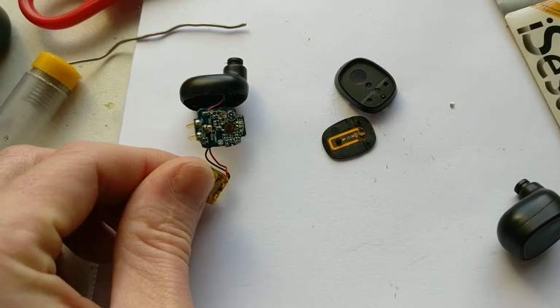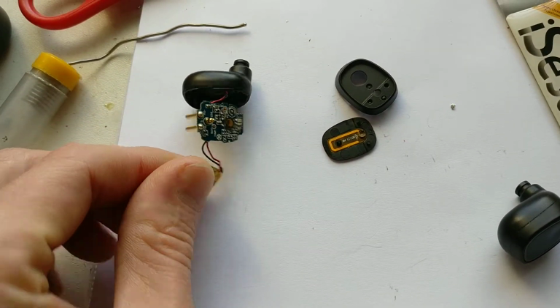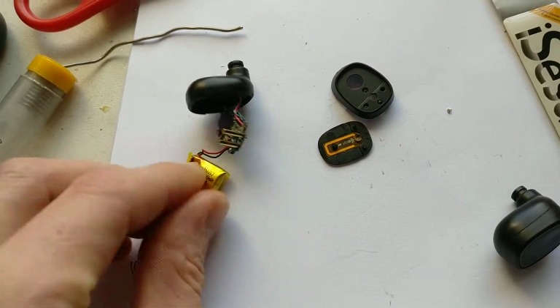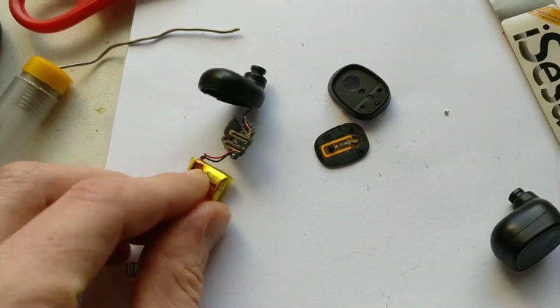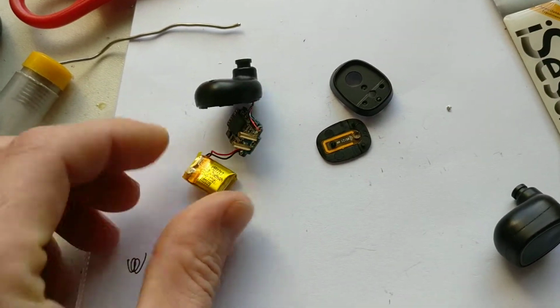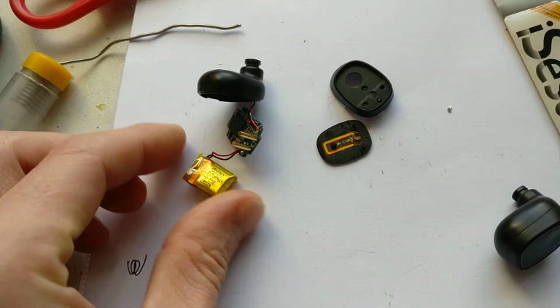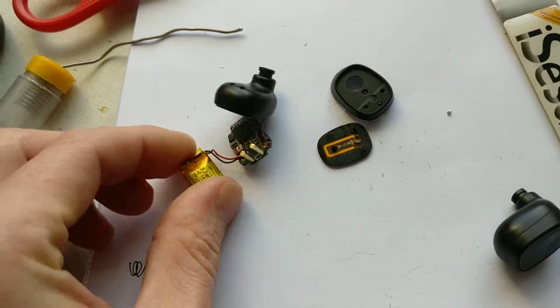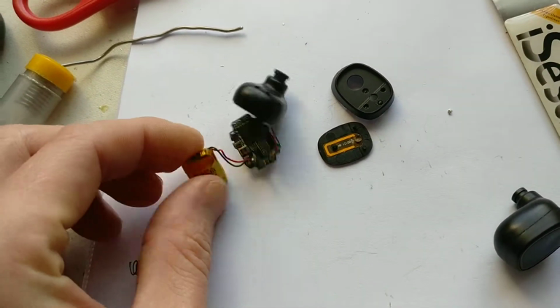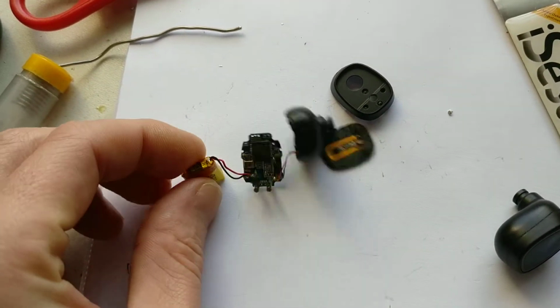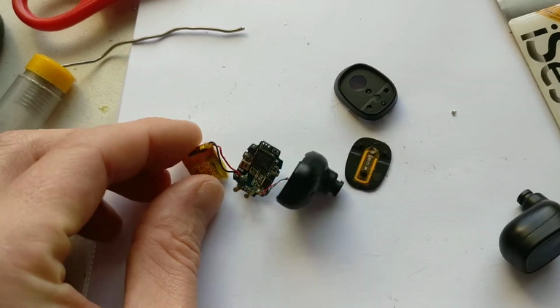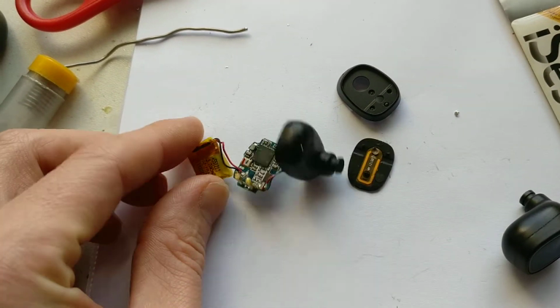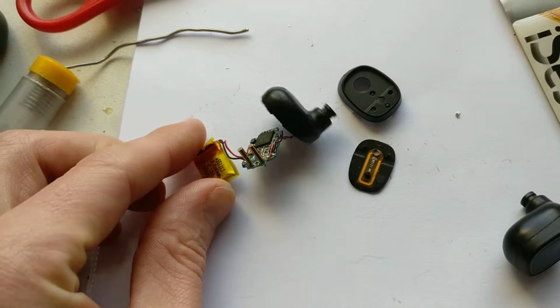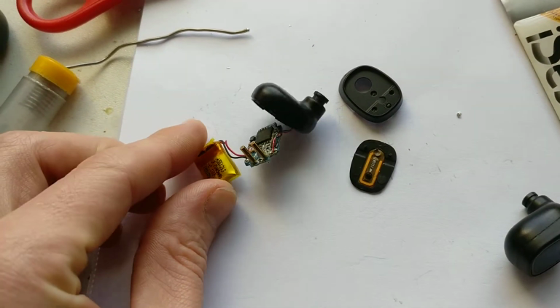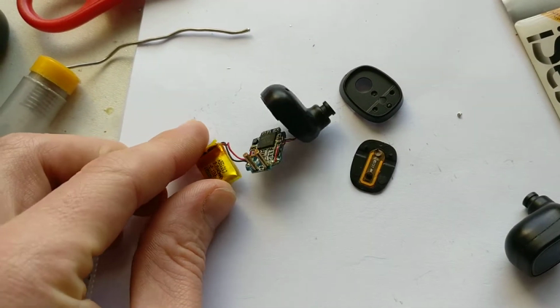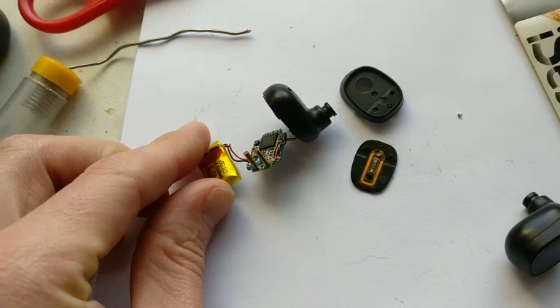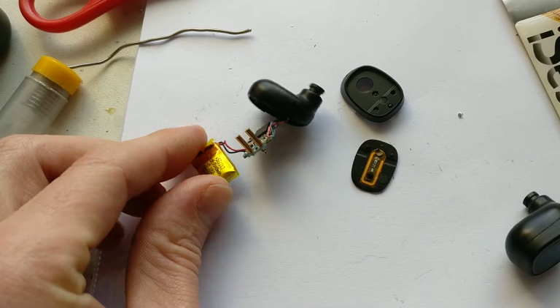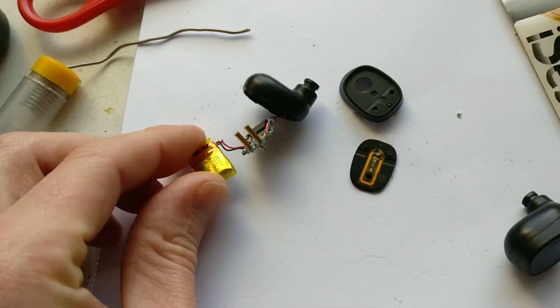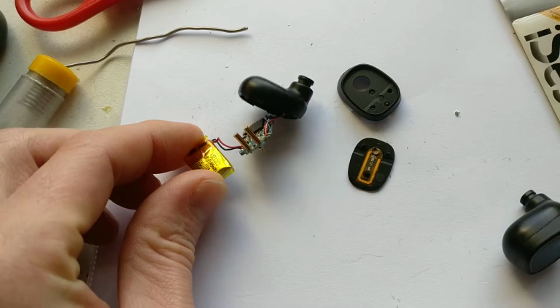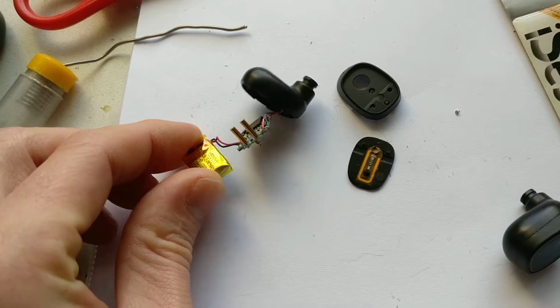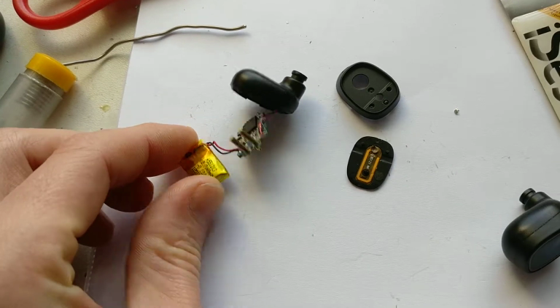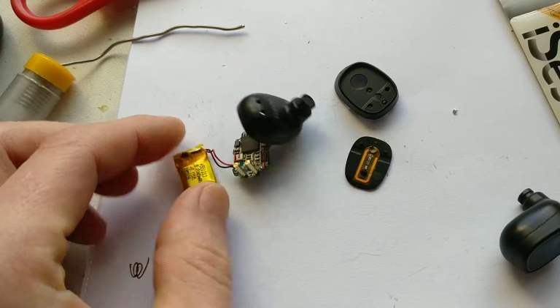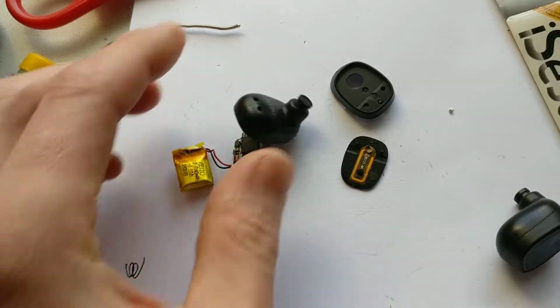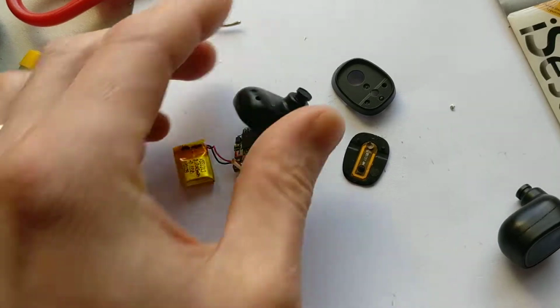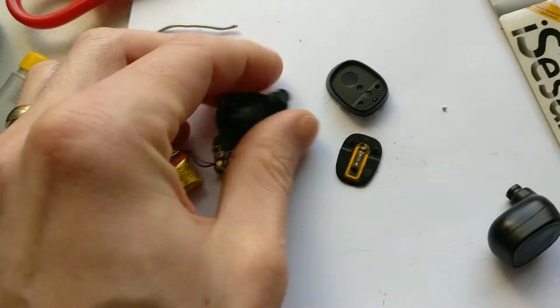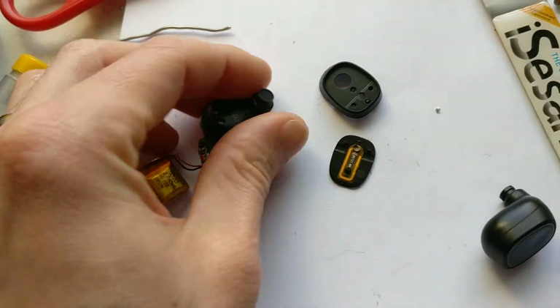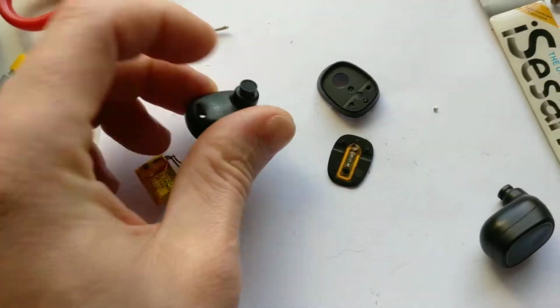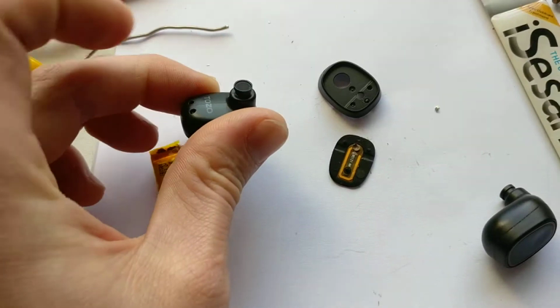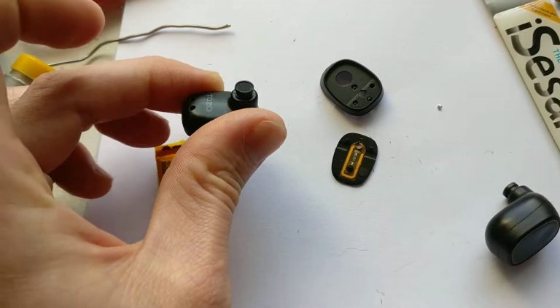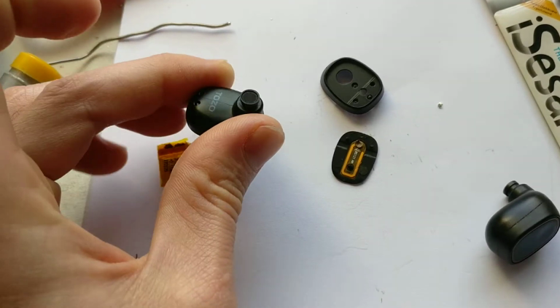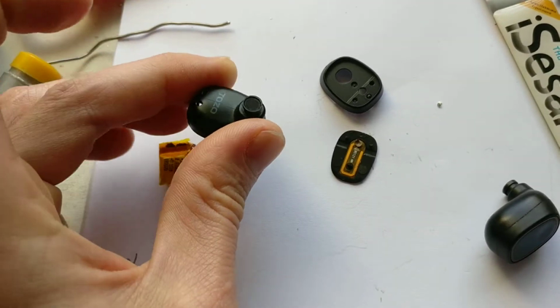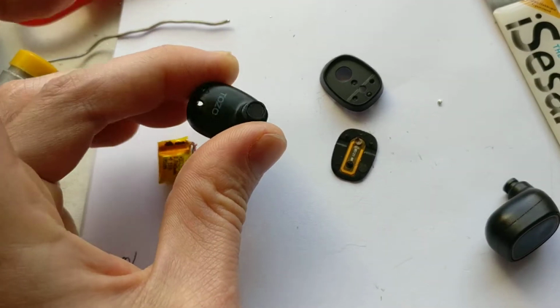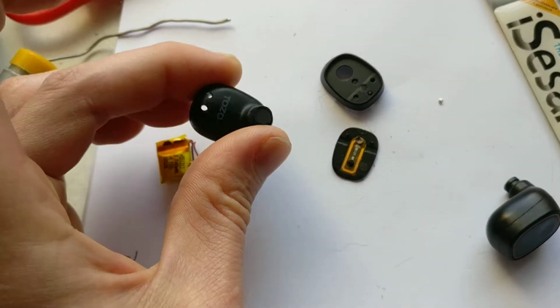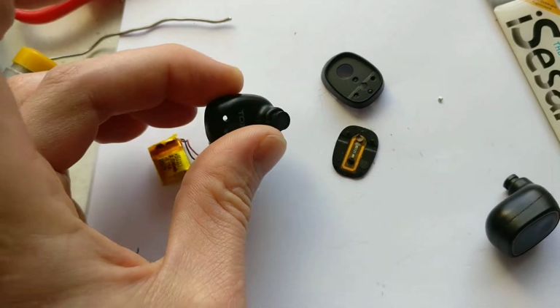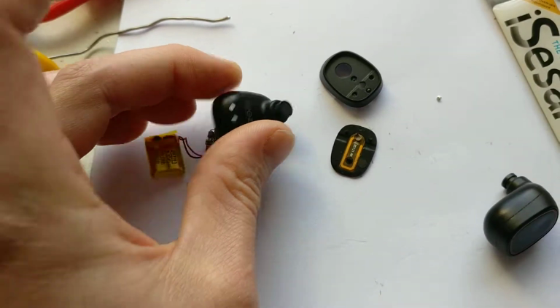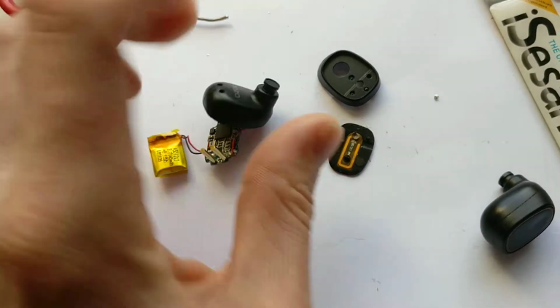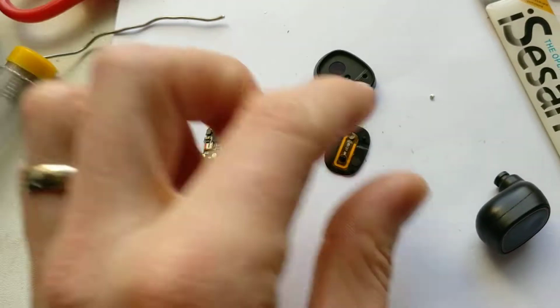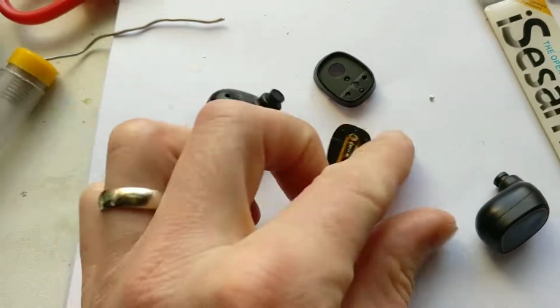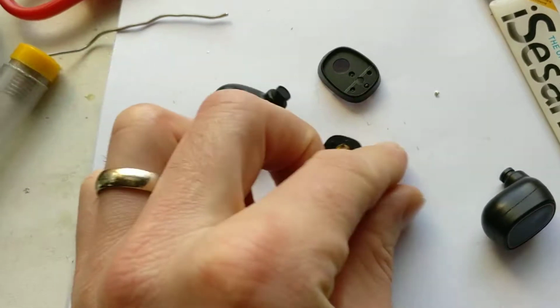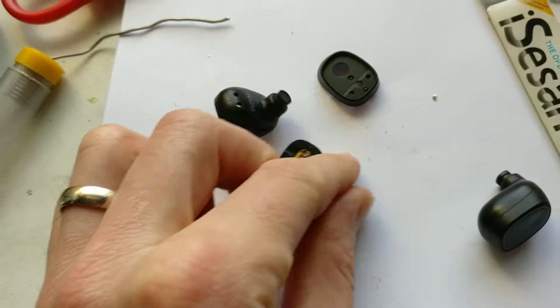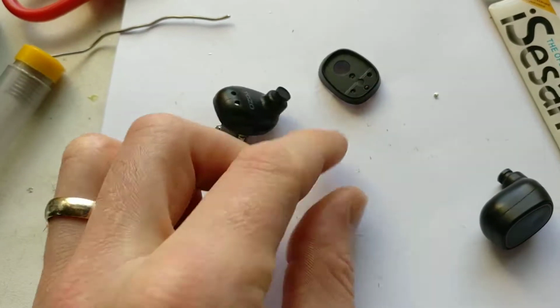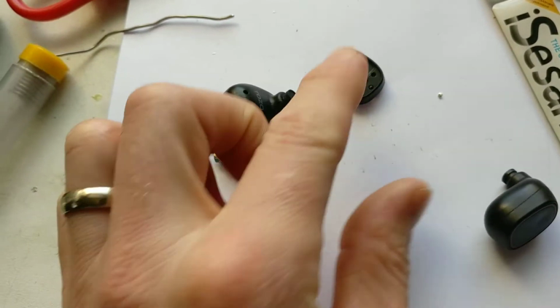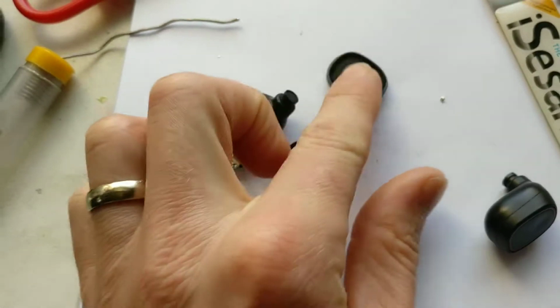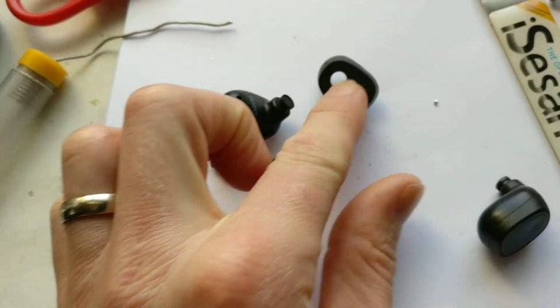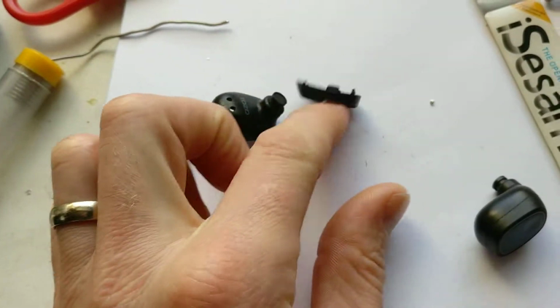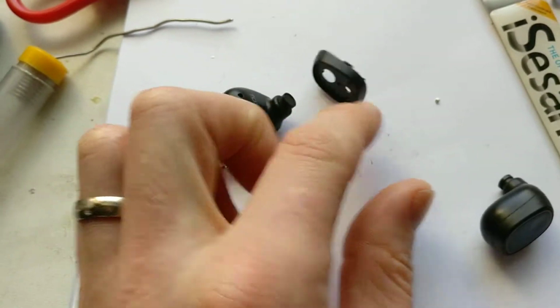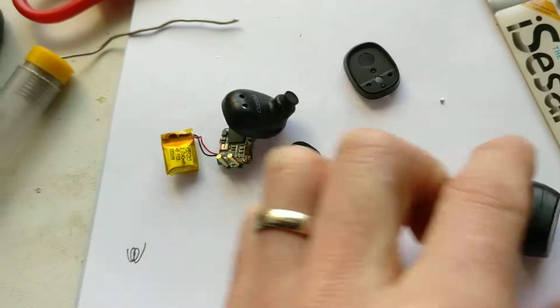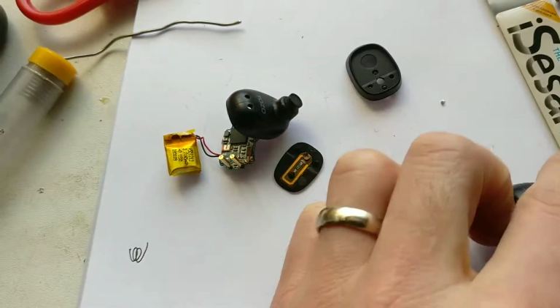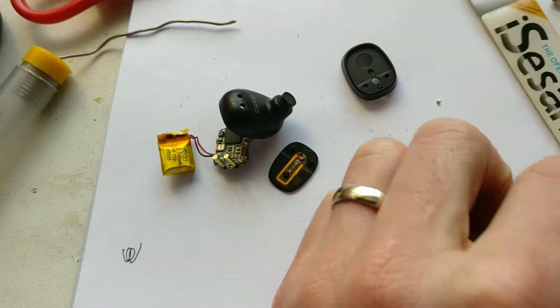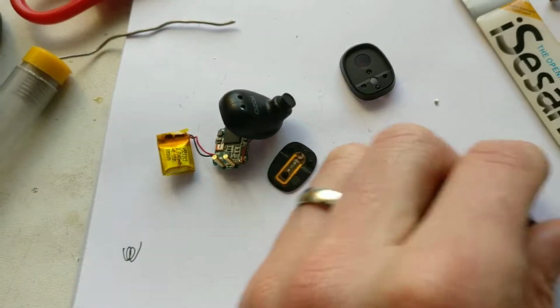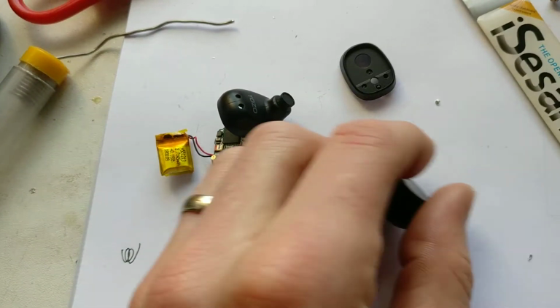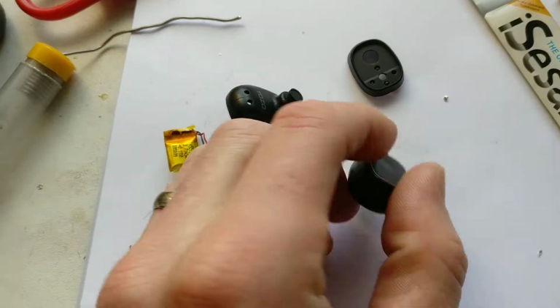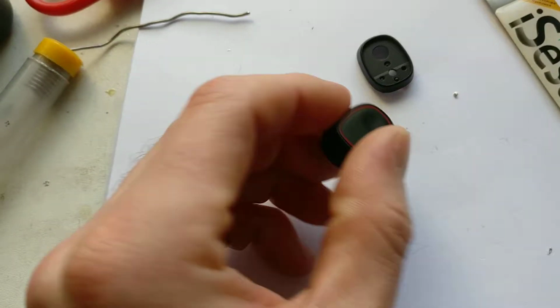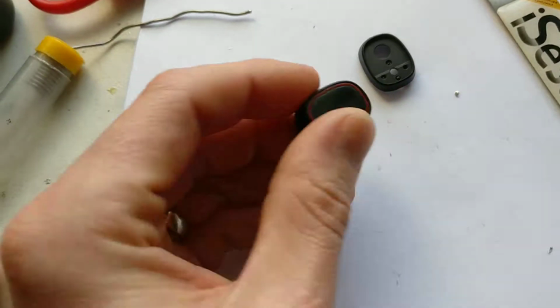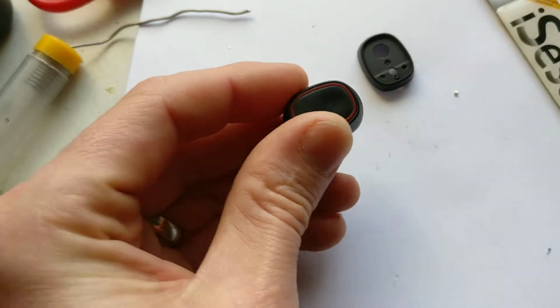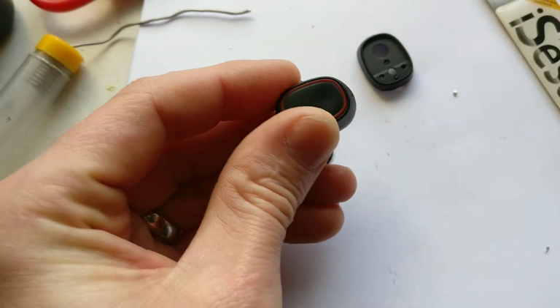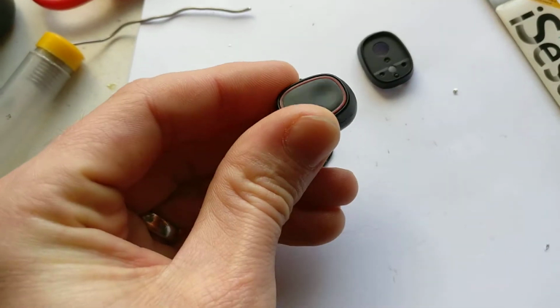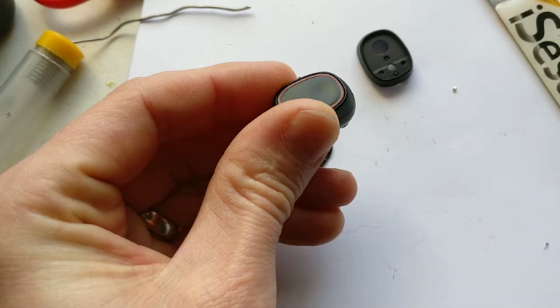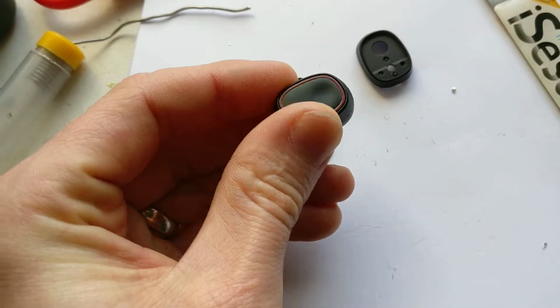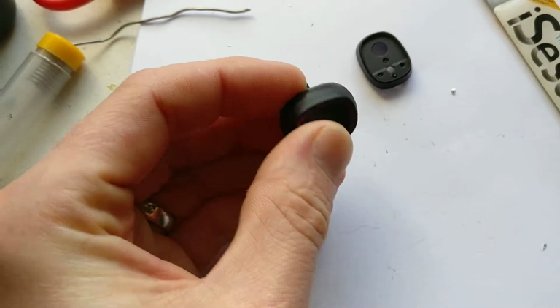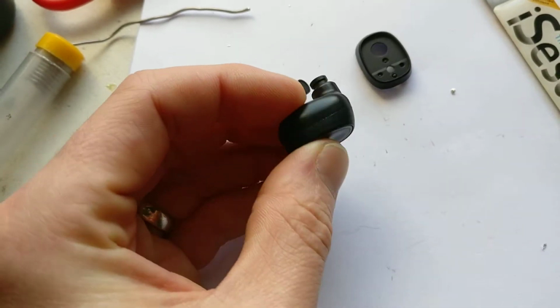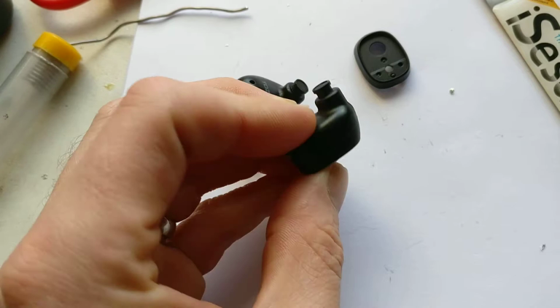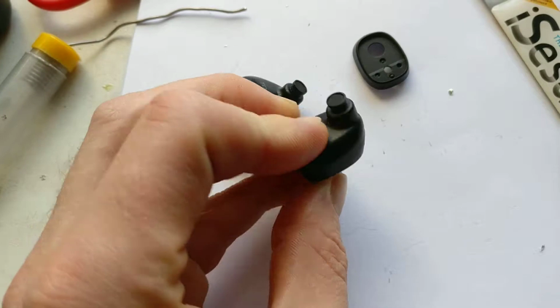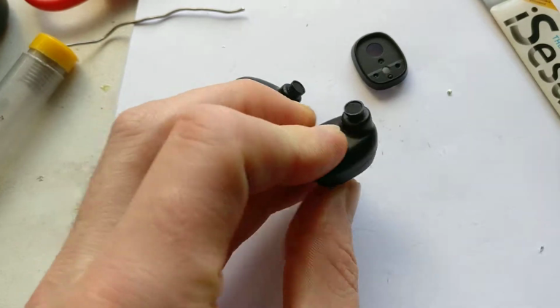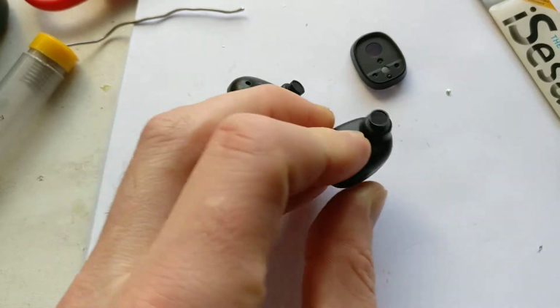Don't know what I'm going to use these batteries for though. But yeah, just a quick look inside these 3D wireless headphones.